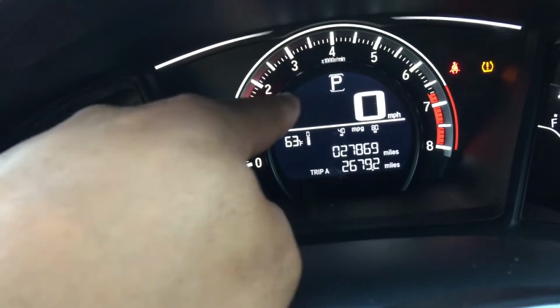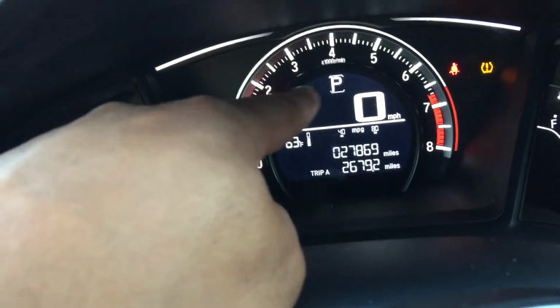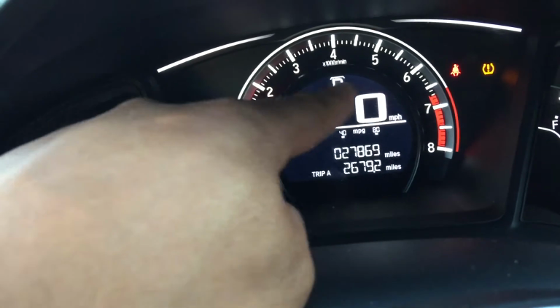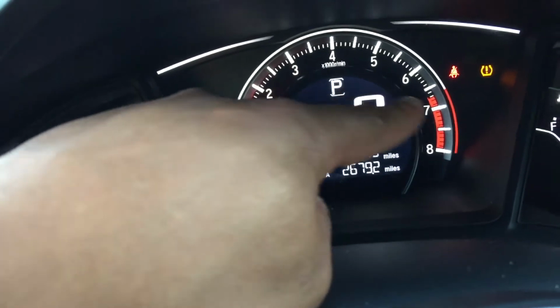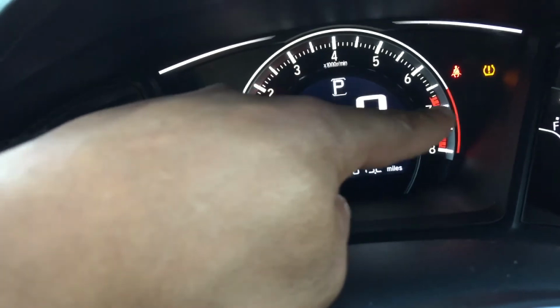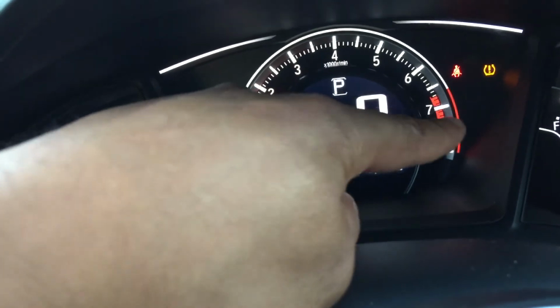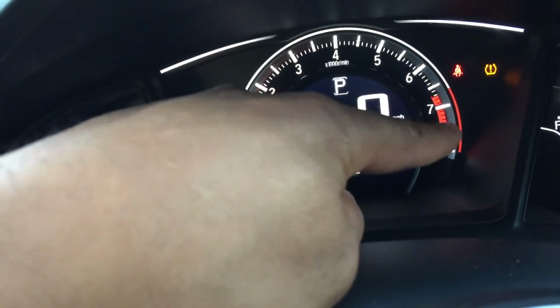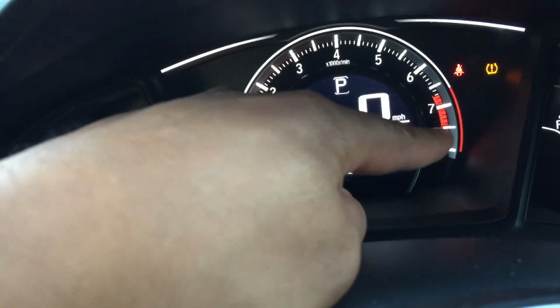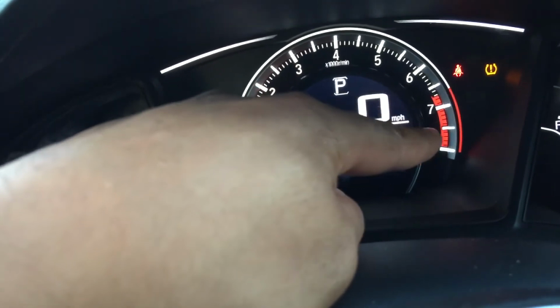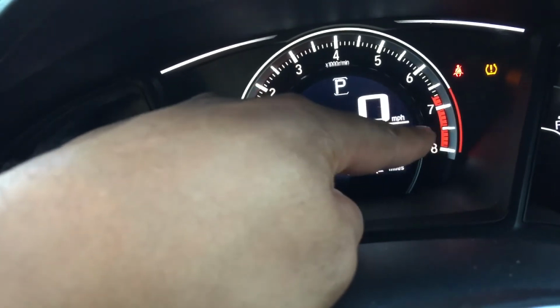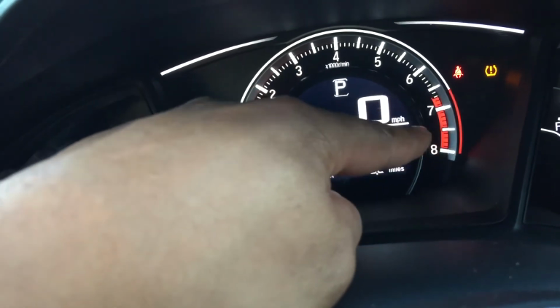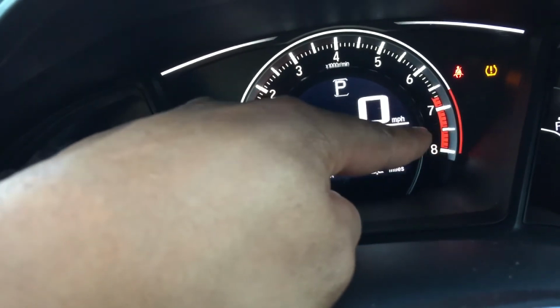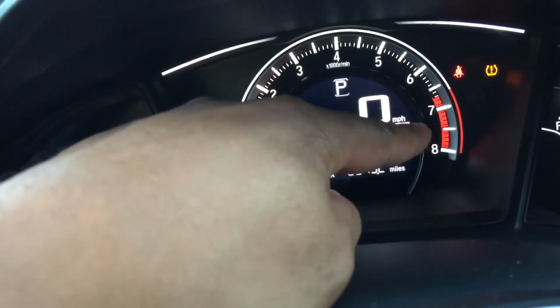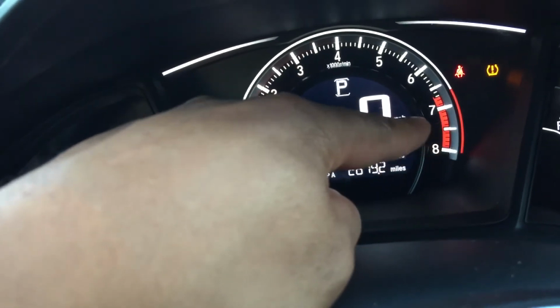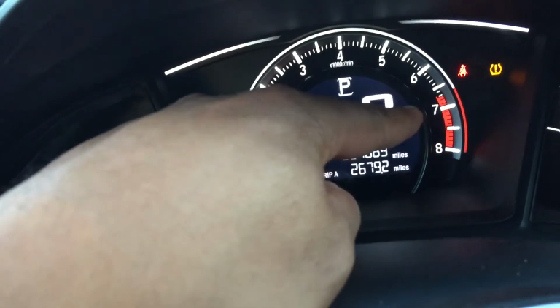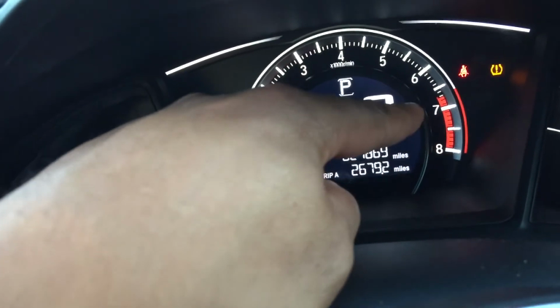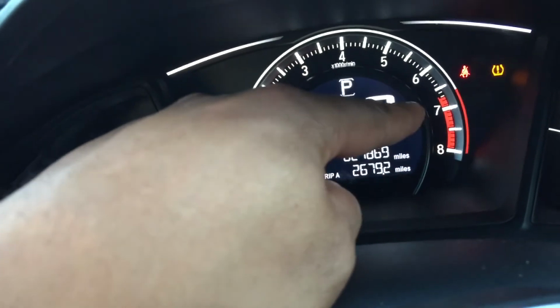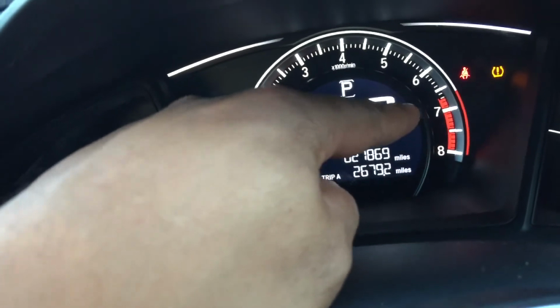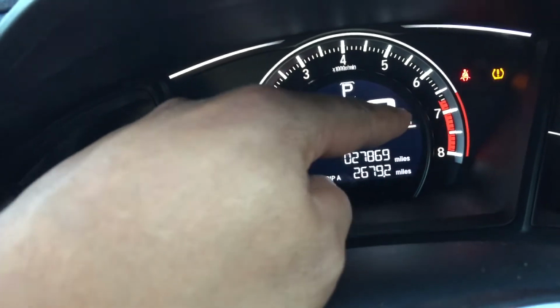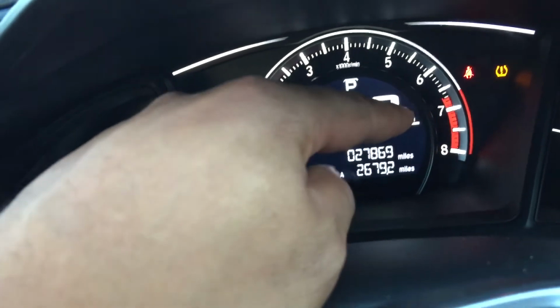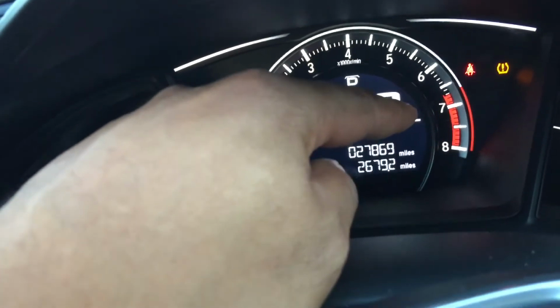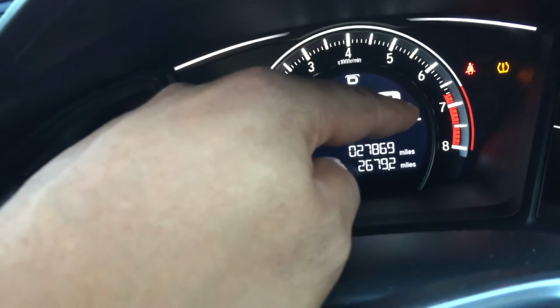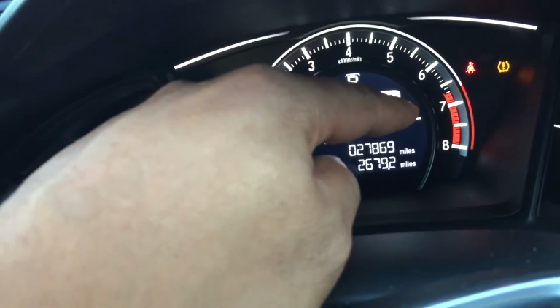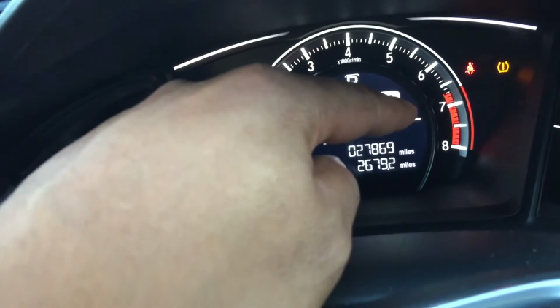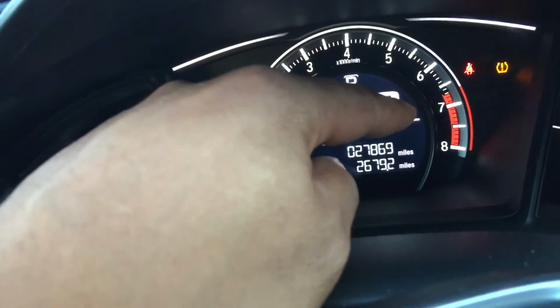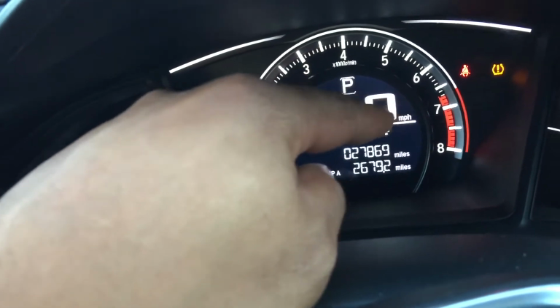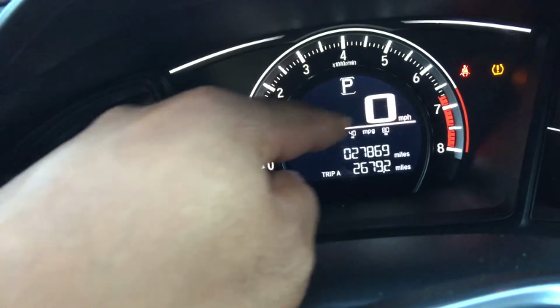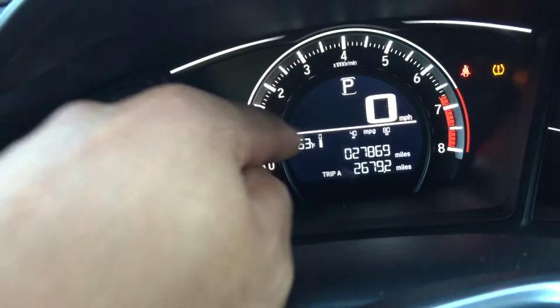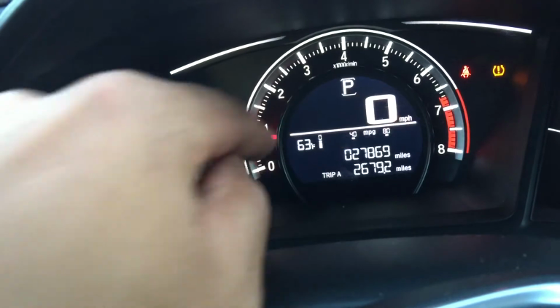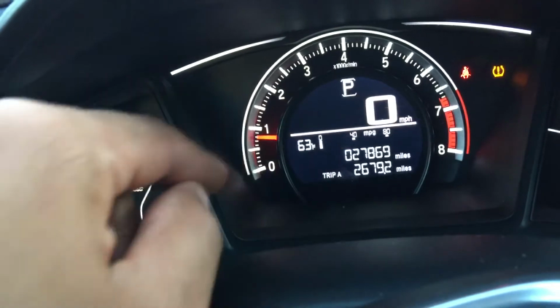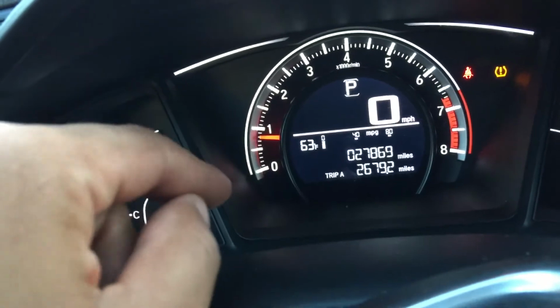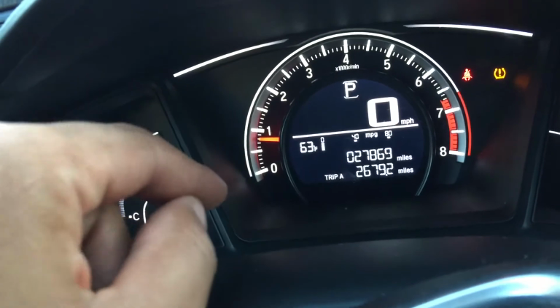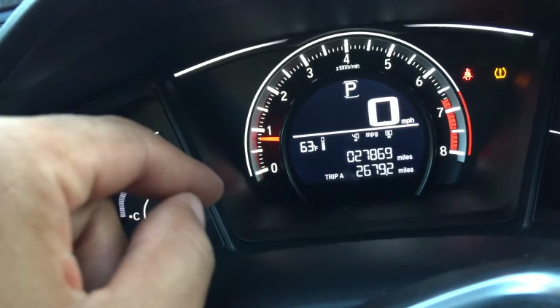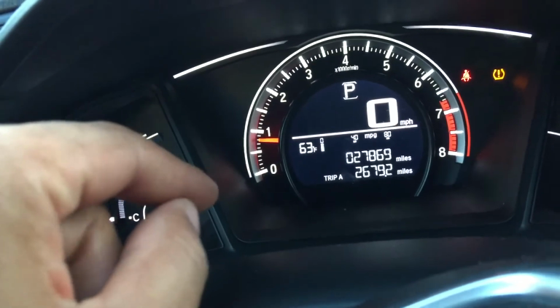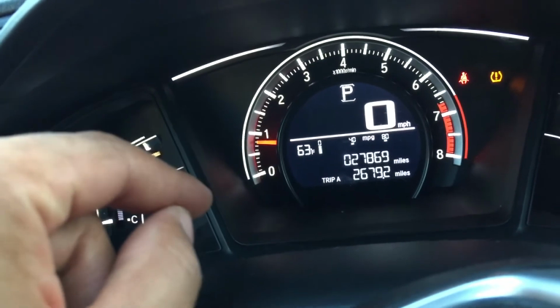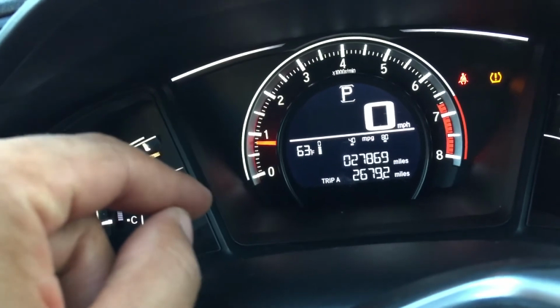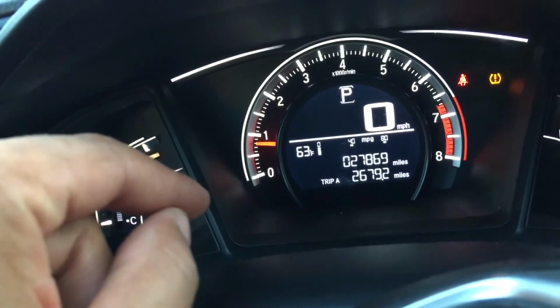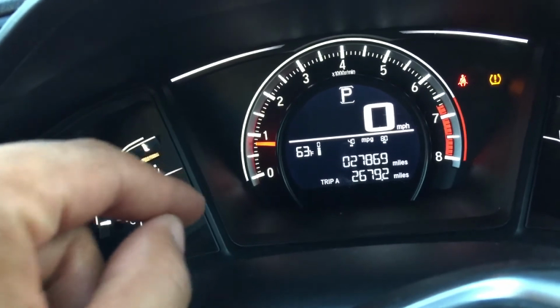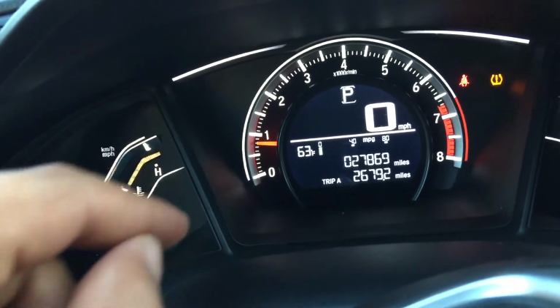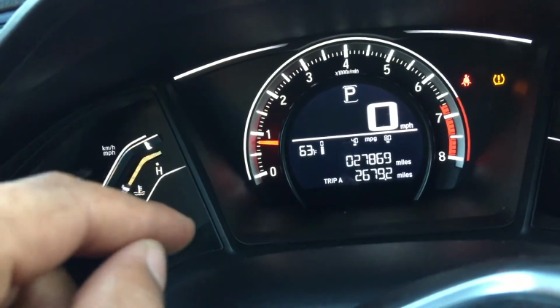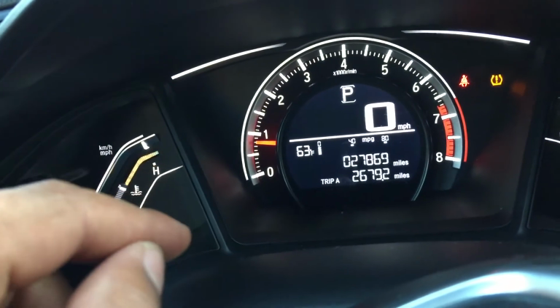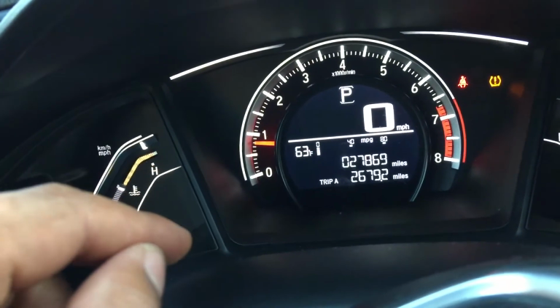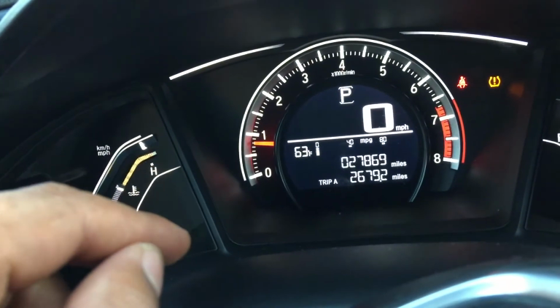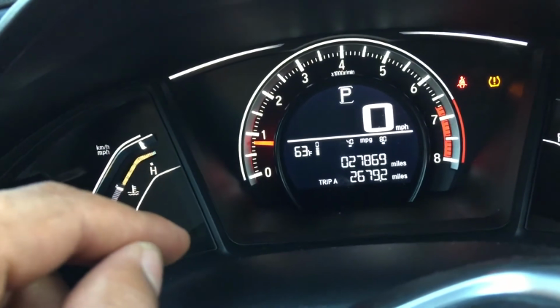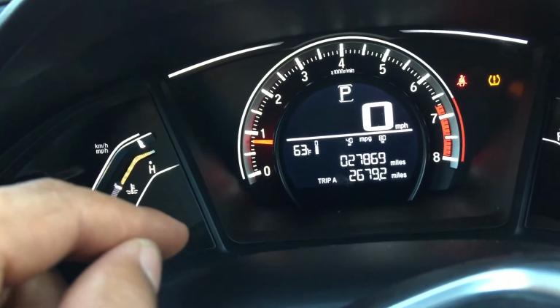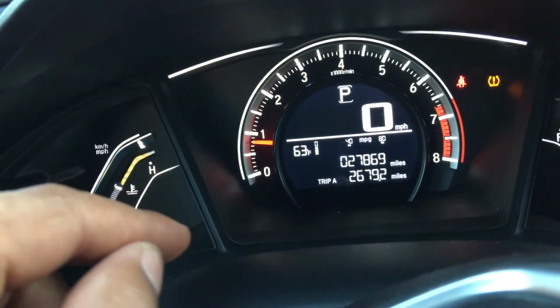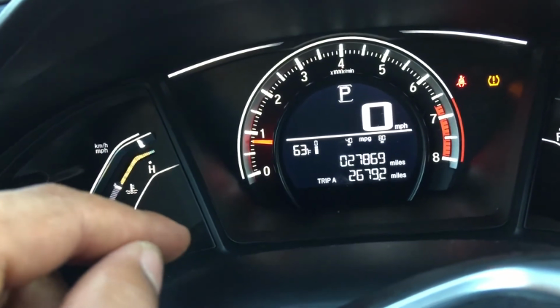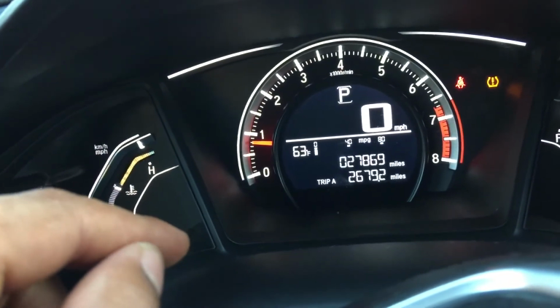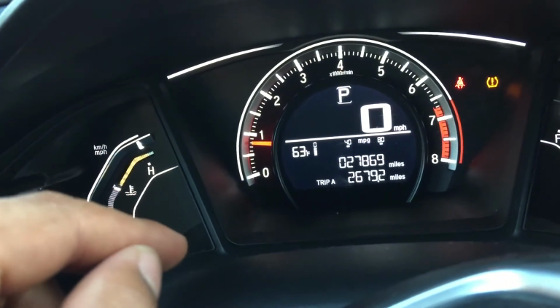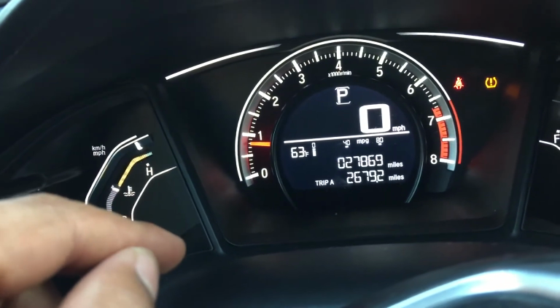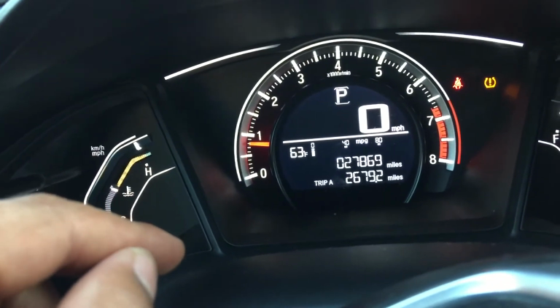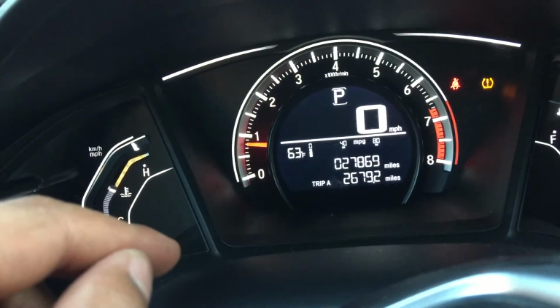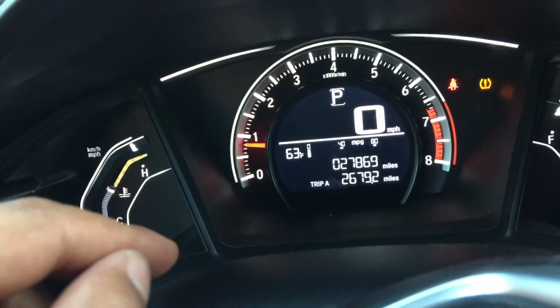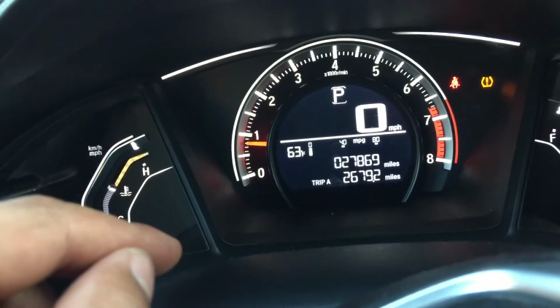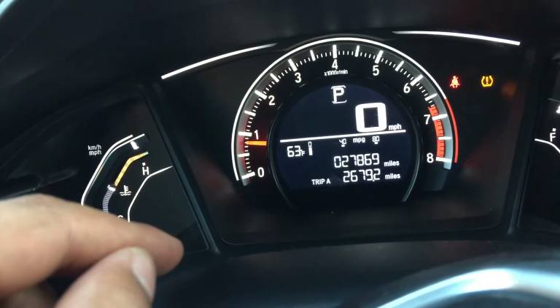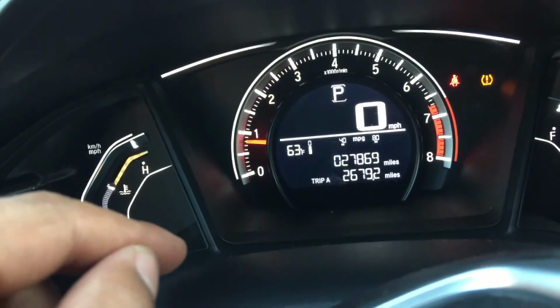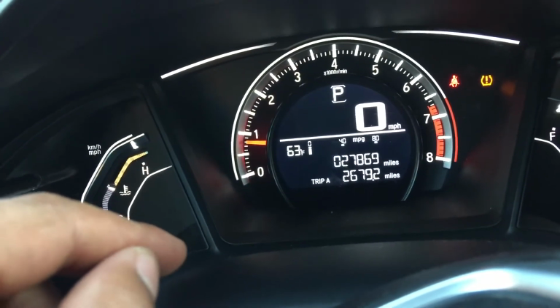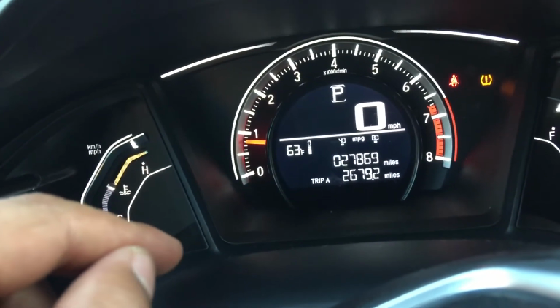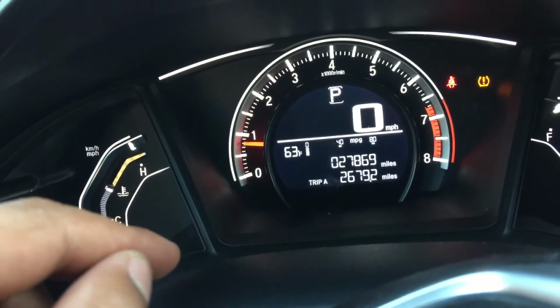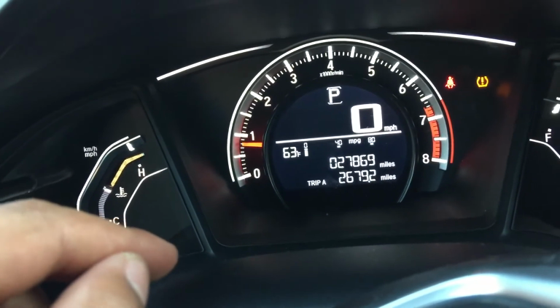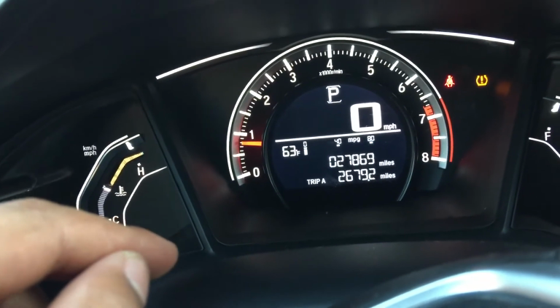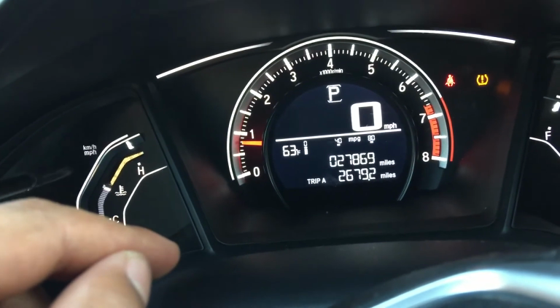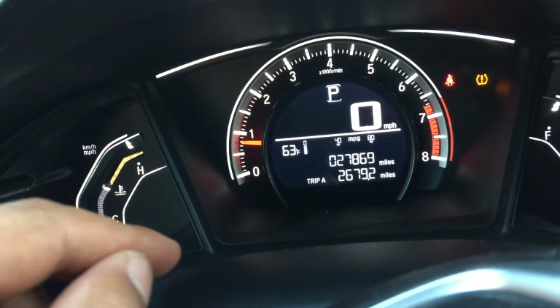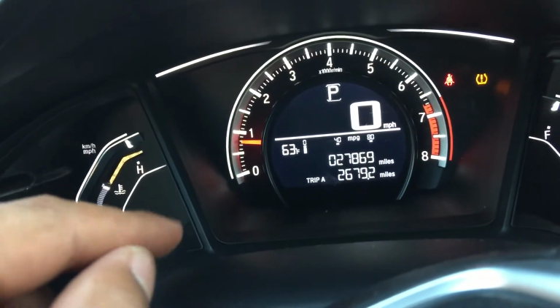You do not want to get in that red zone — you might blow your engine if you get it that high. So that's the RPM meter.